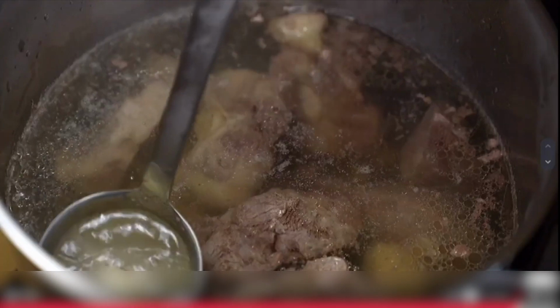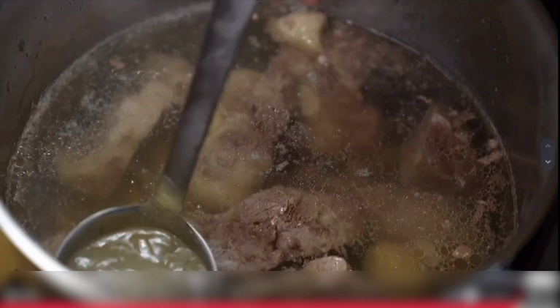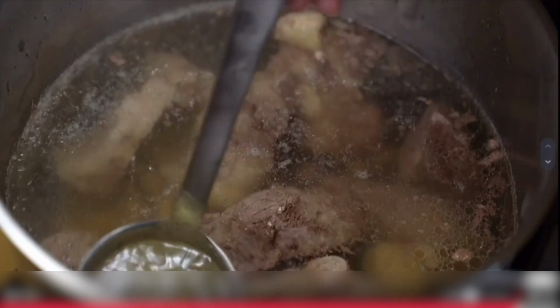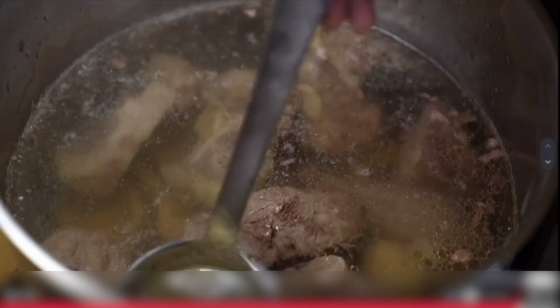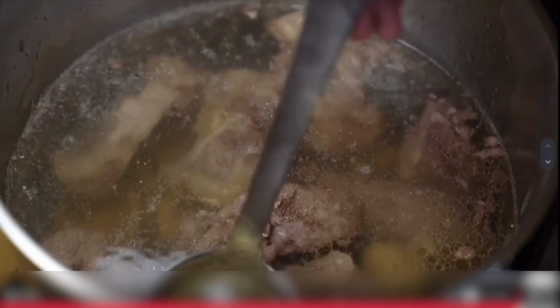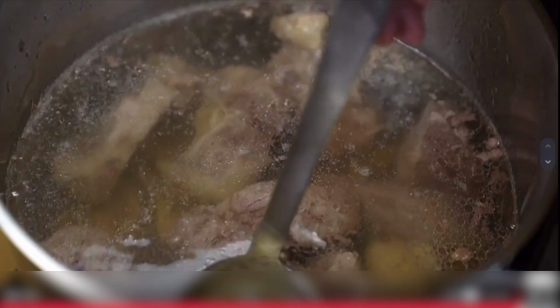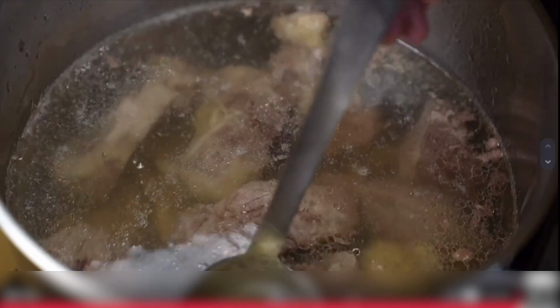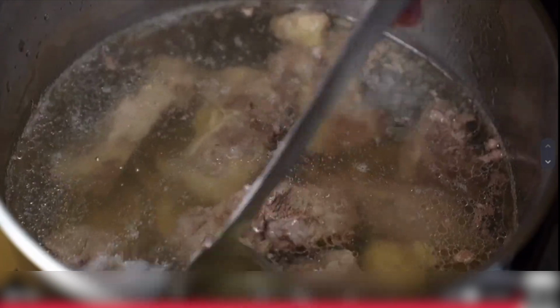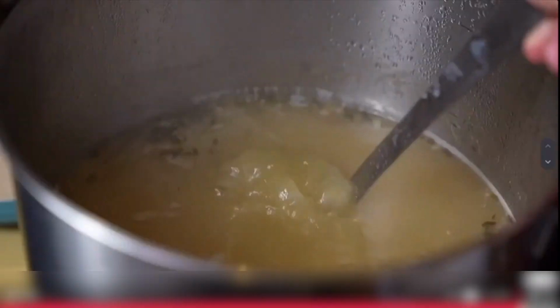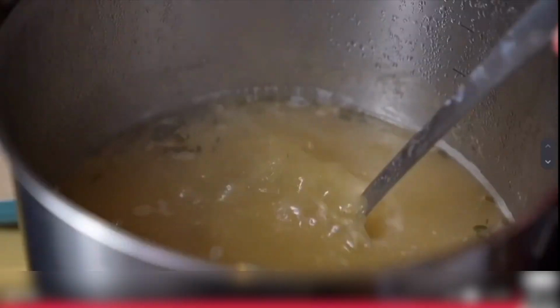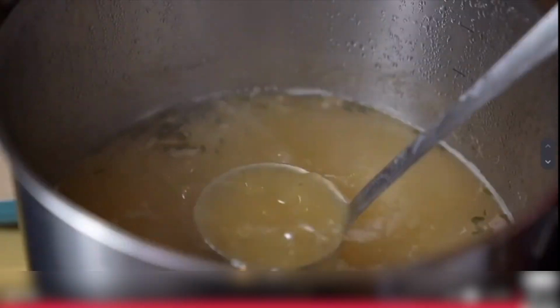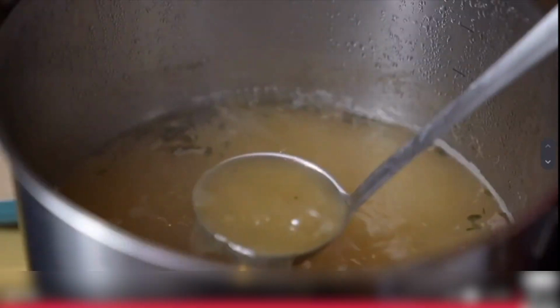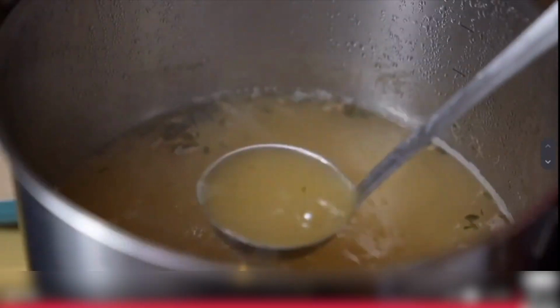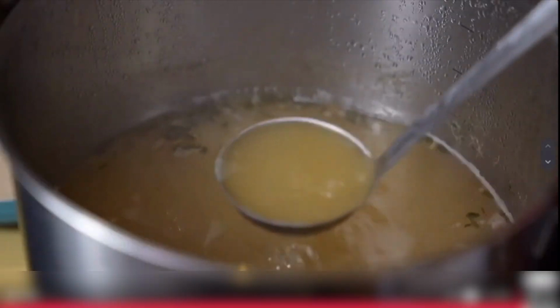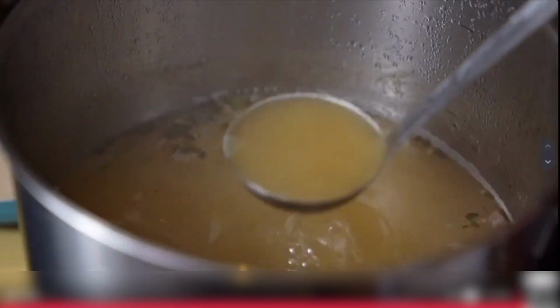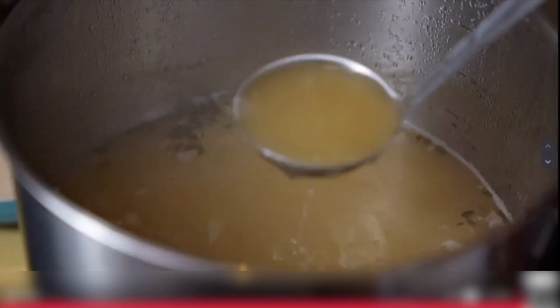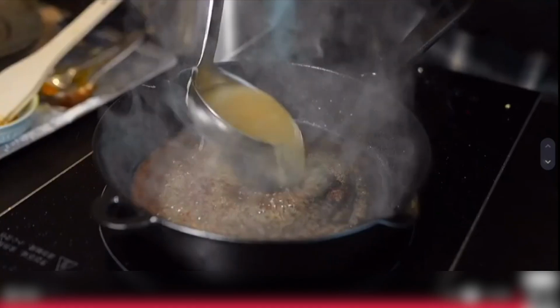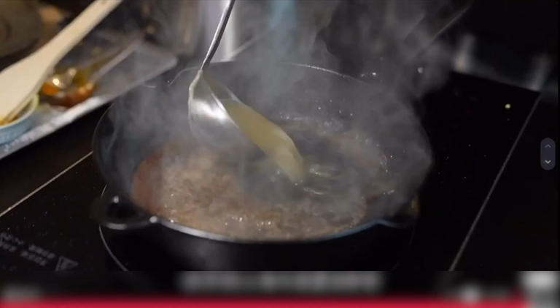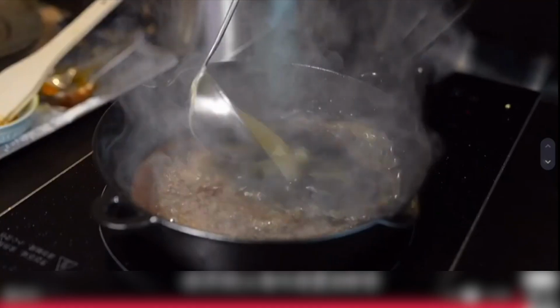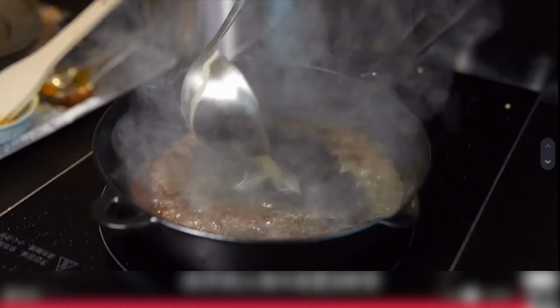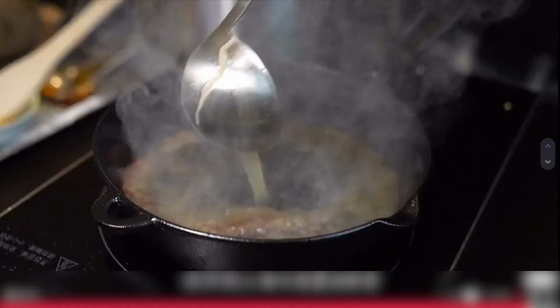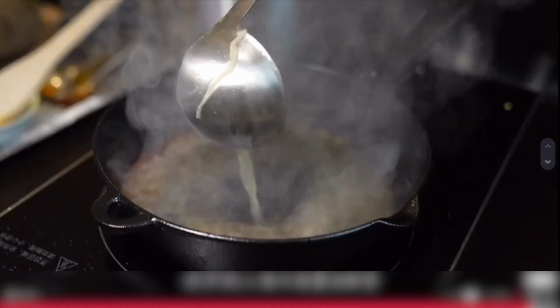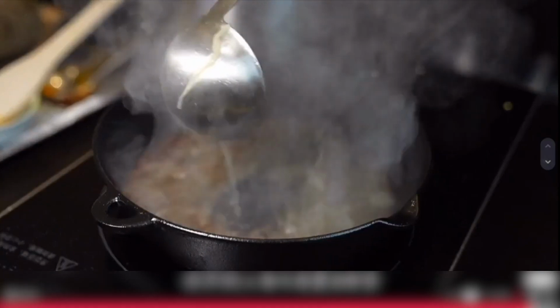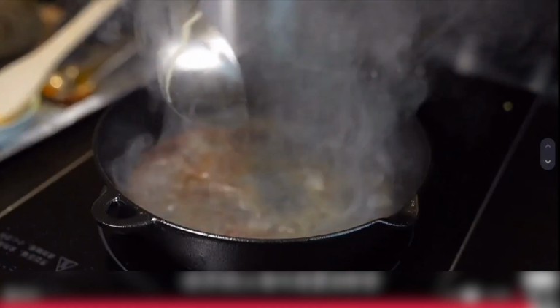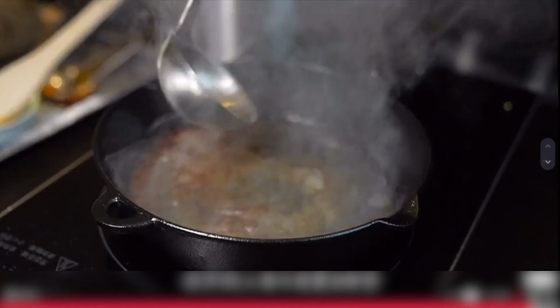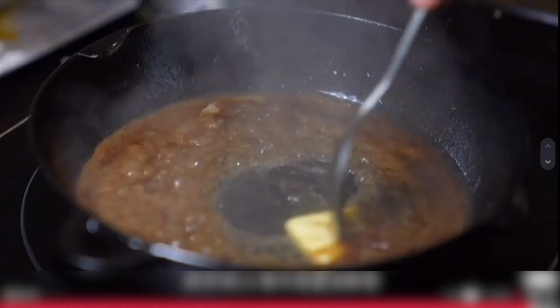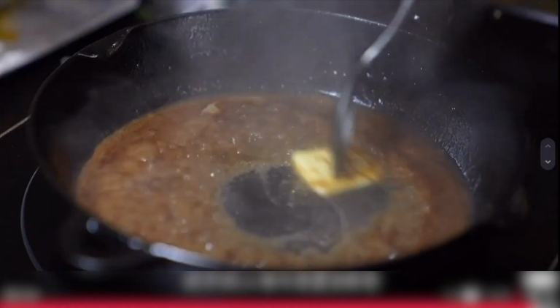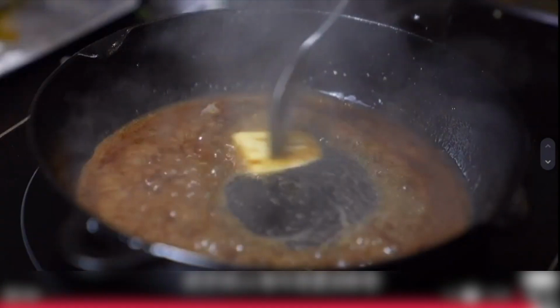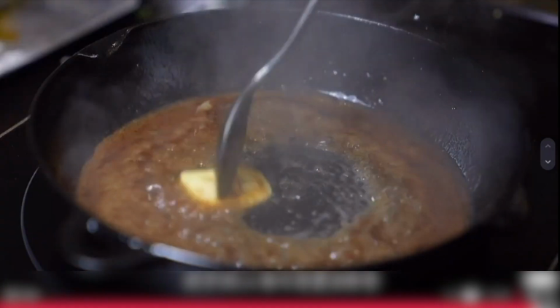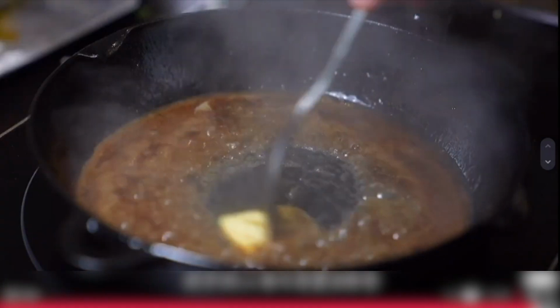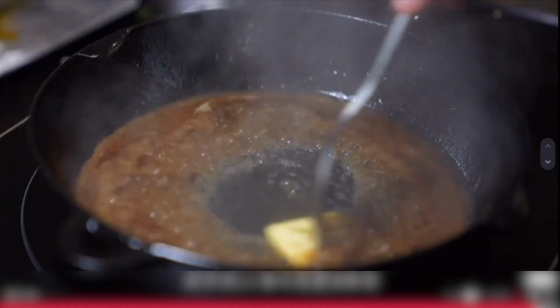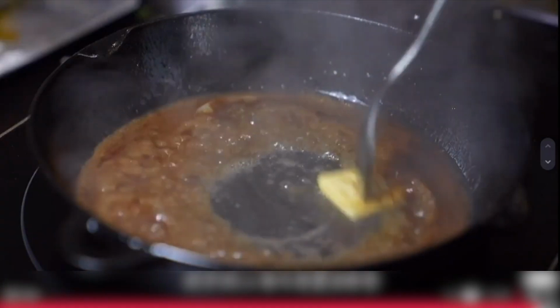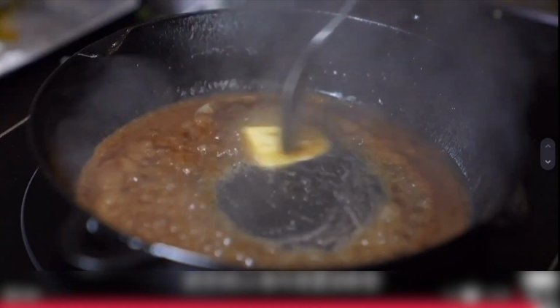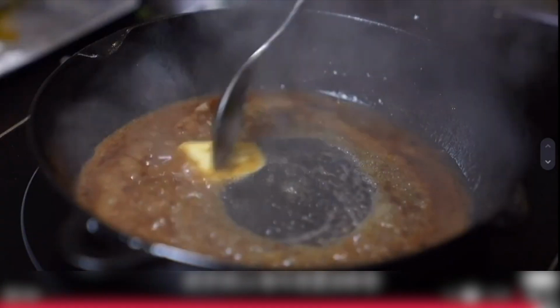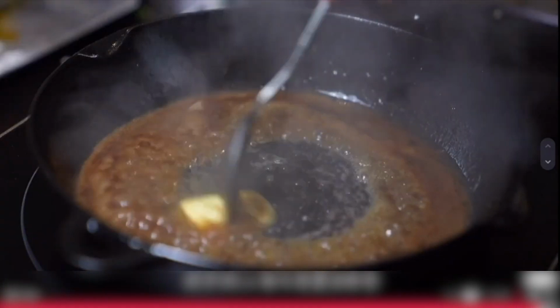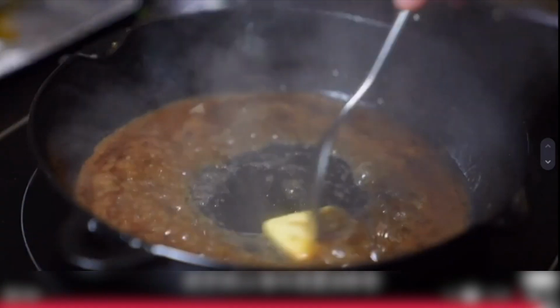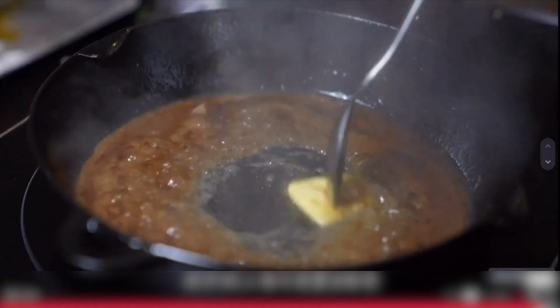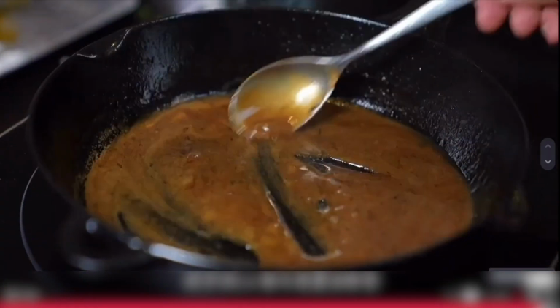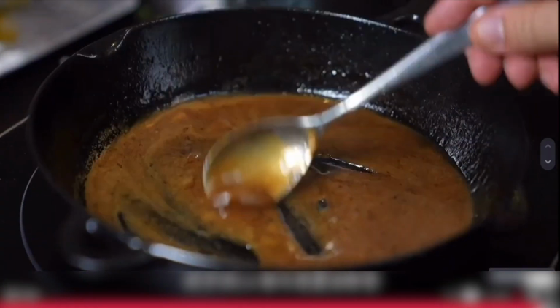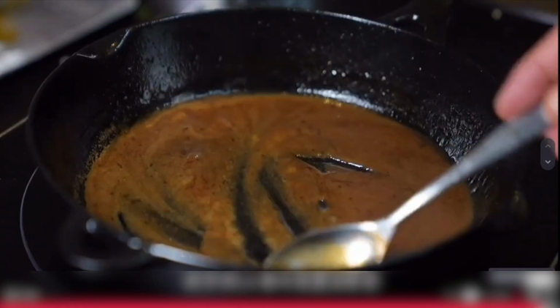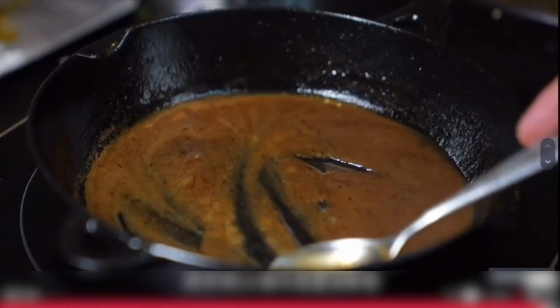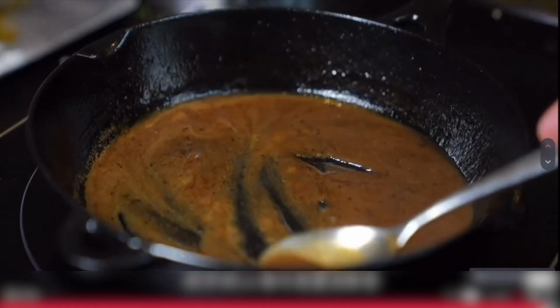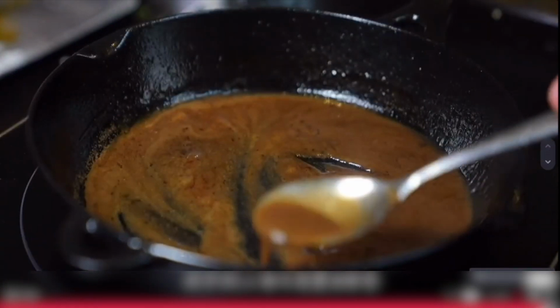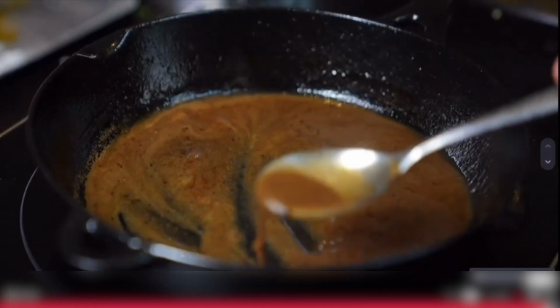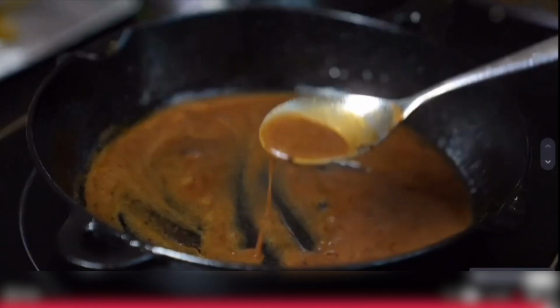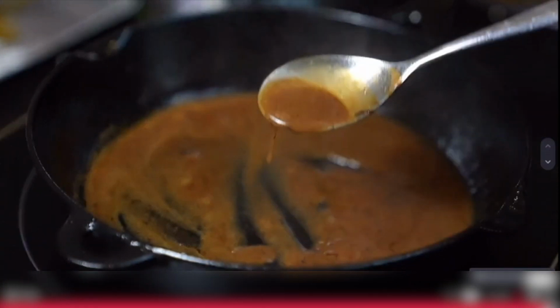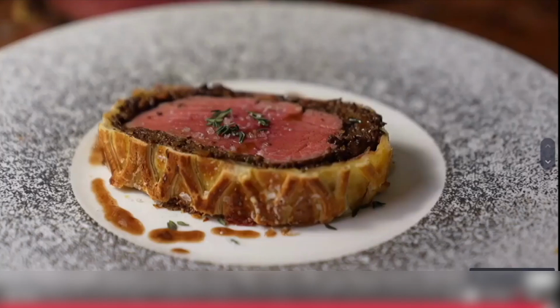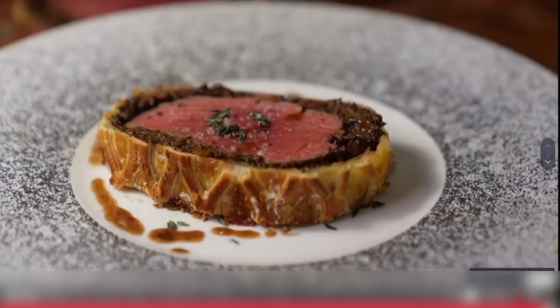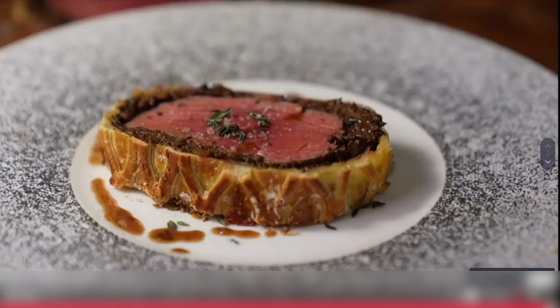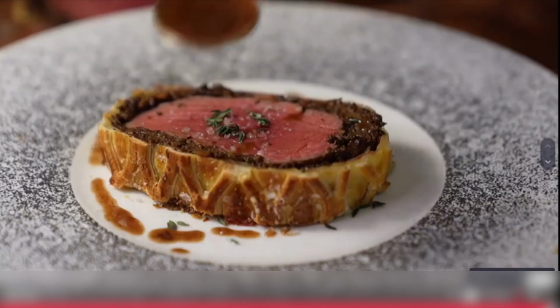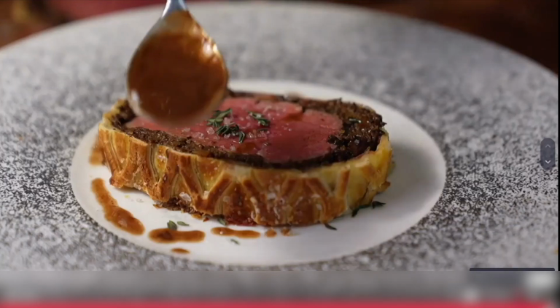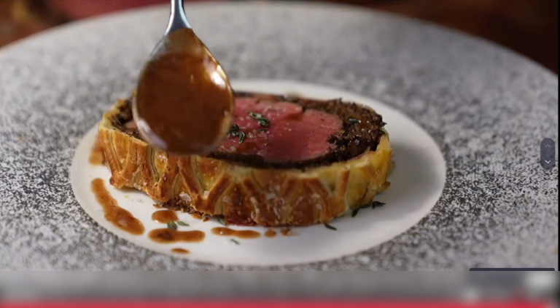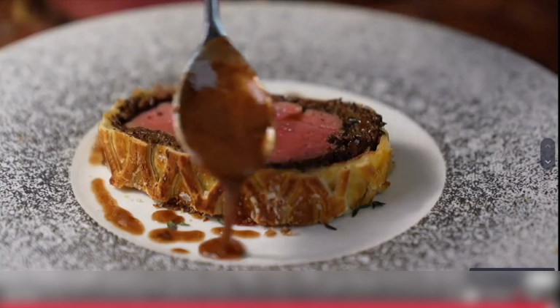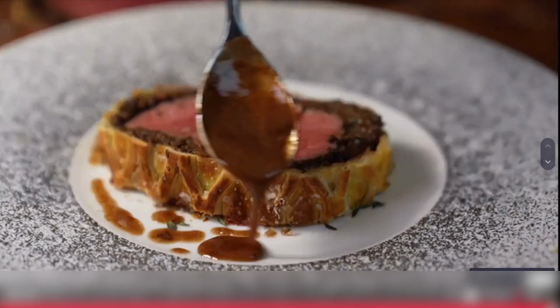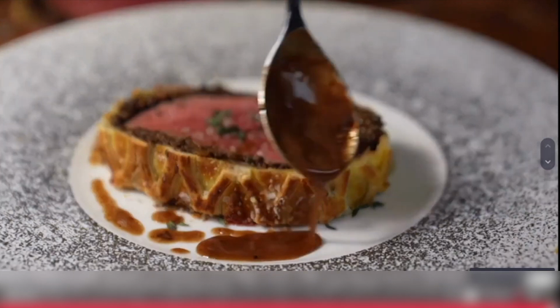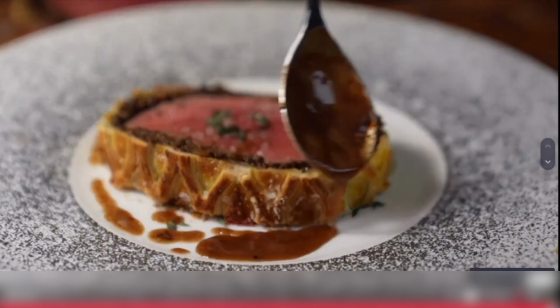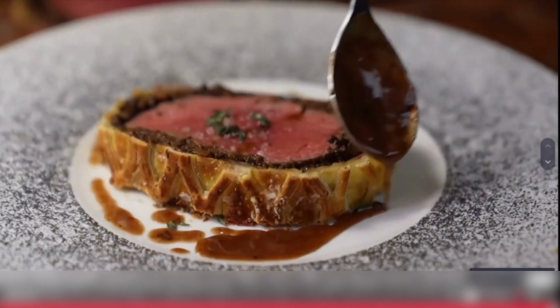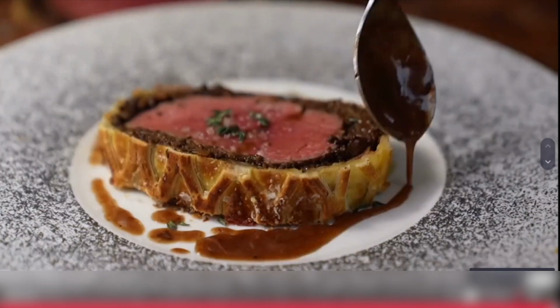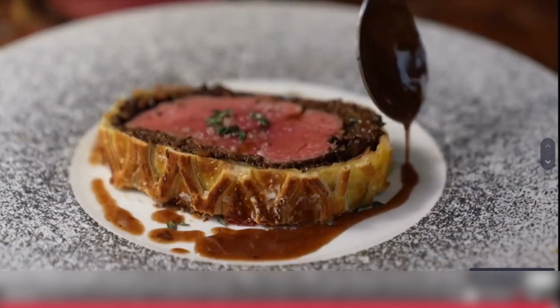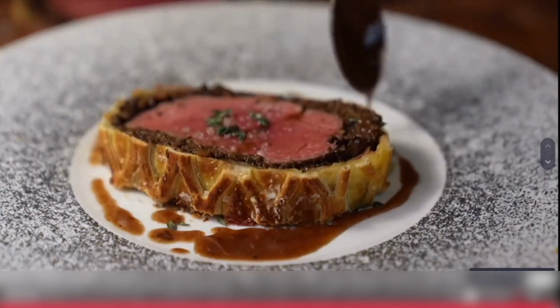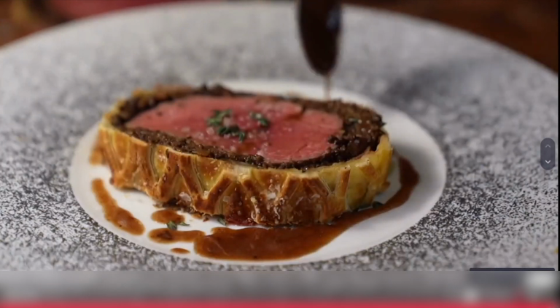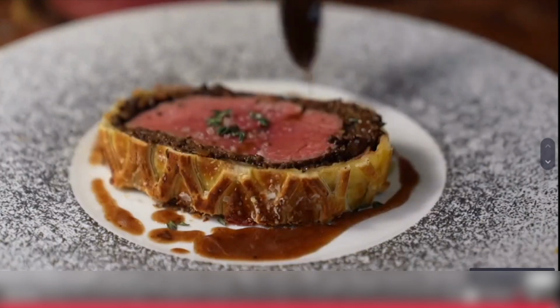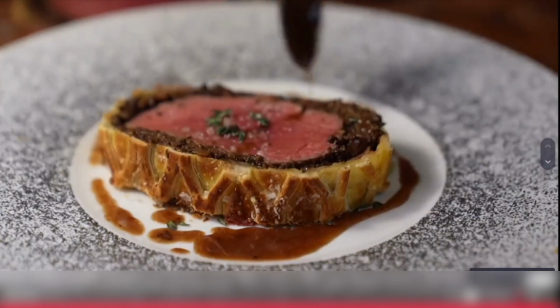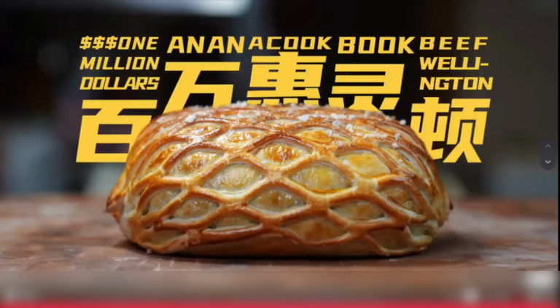Pay more attention to the surface. Add a quarter of butter to brighten it up.